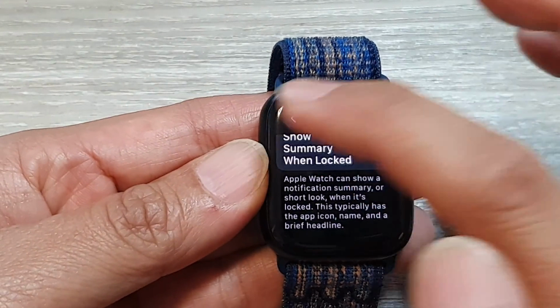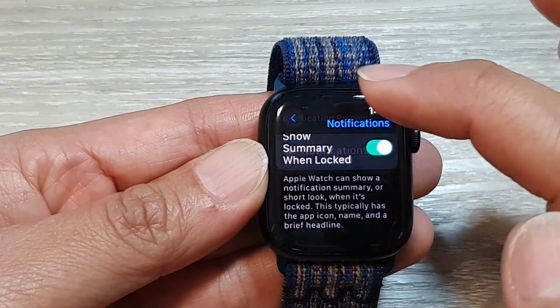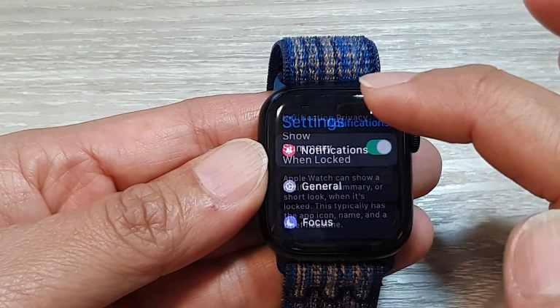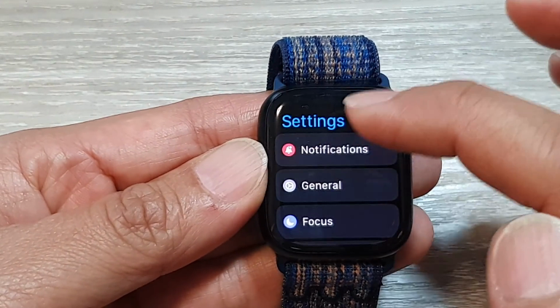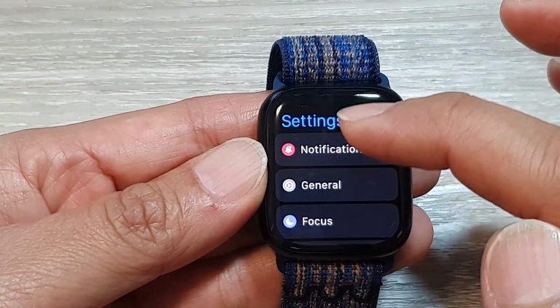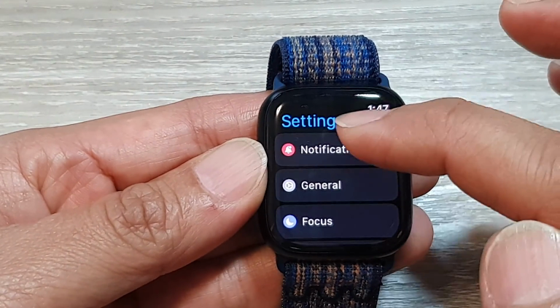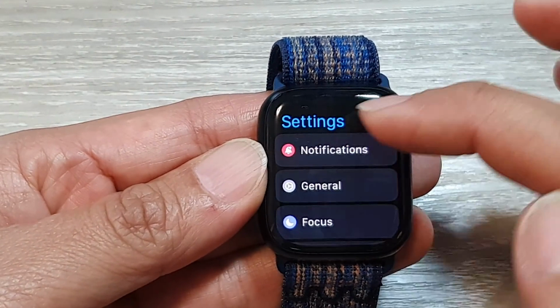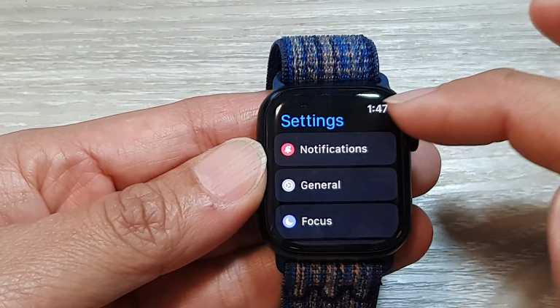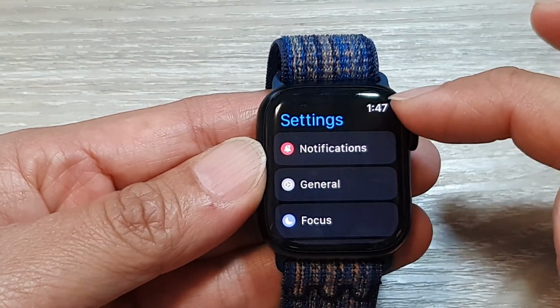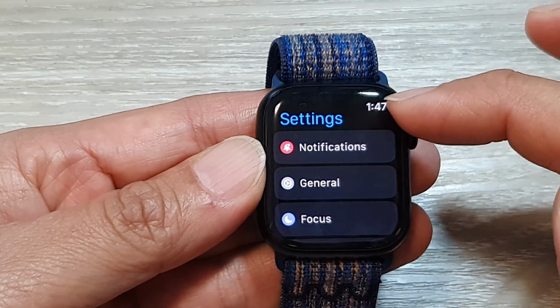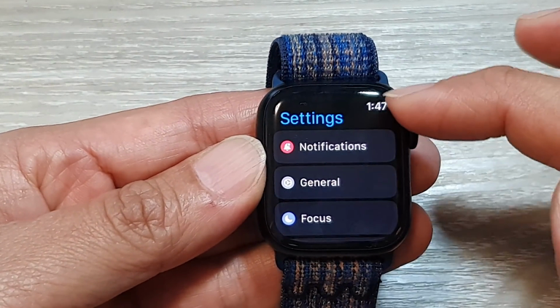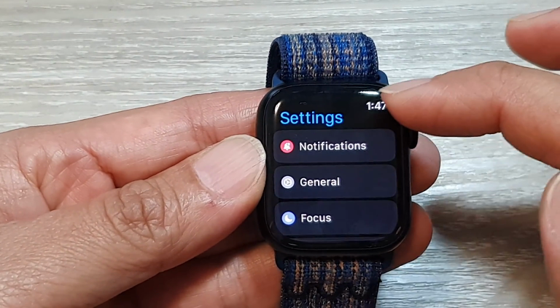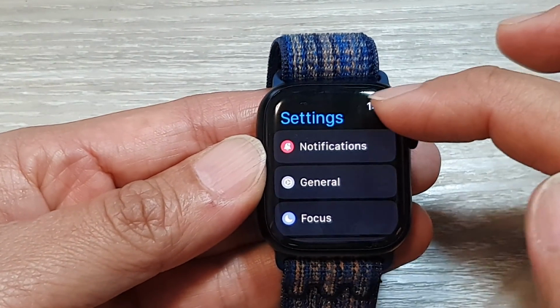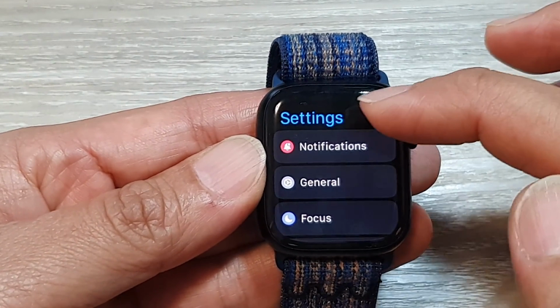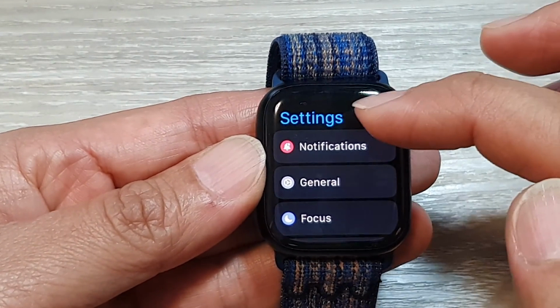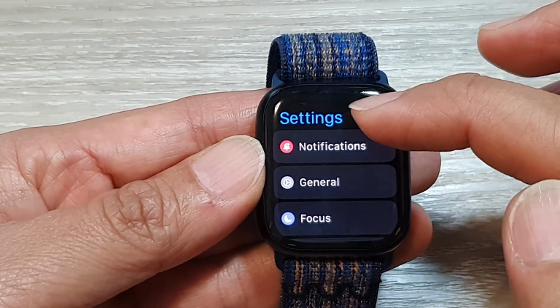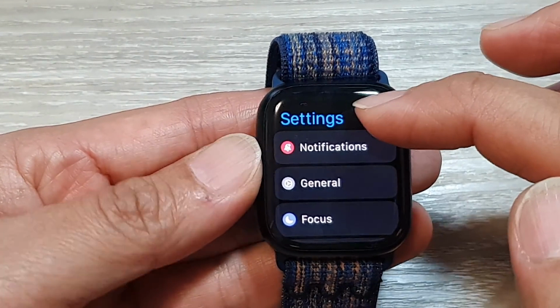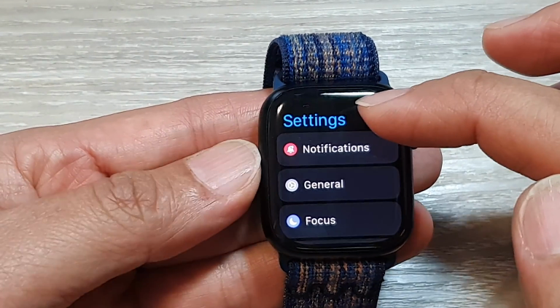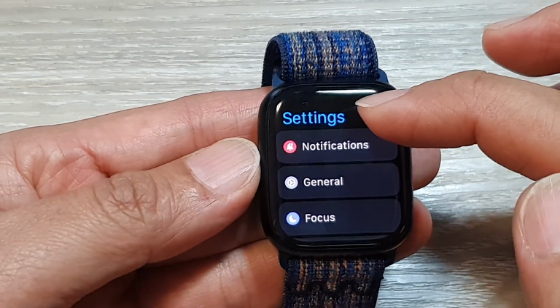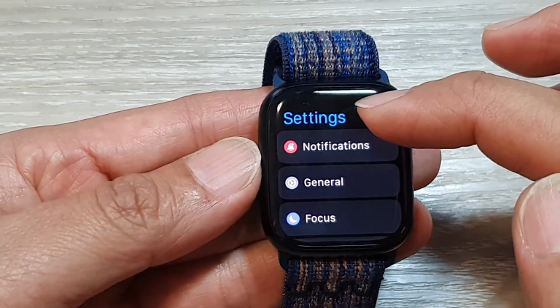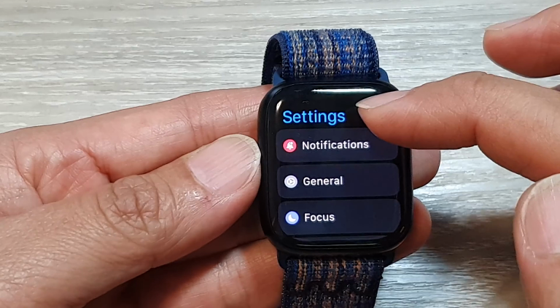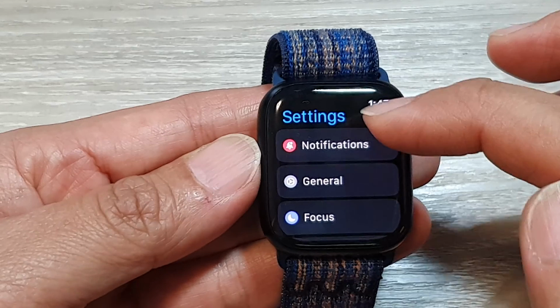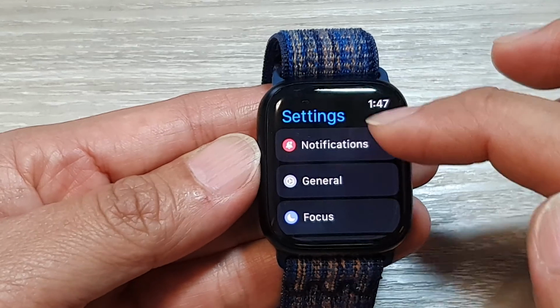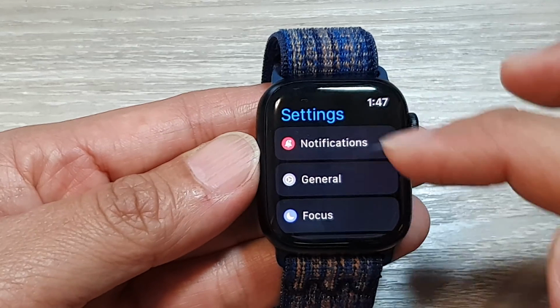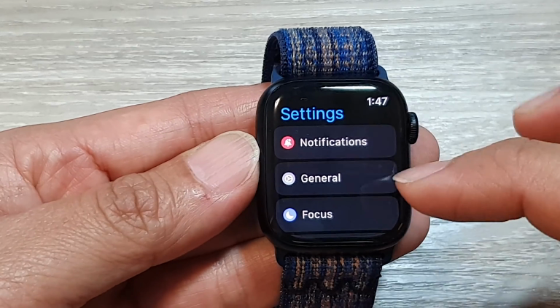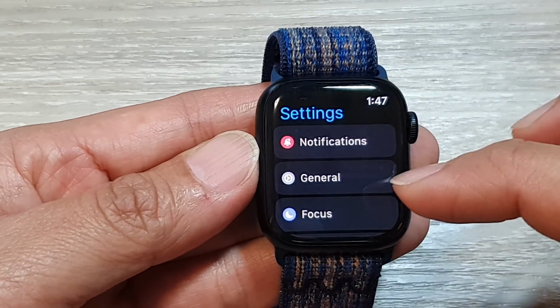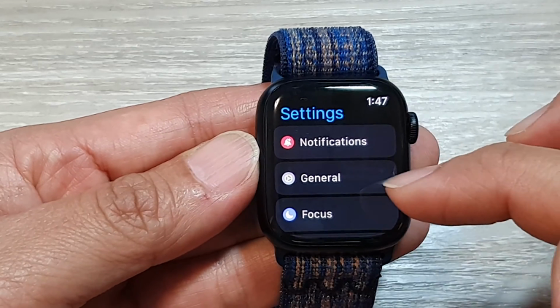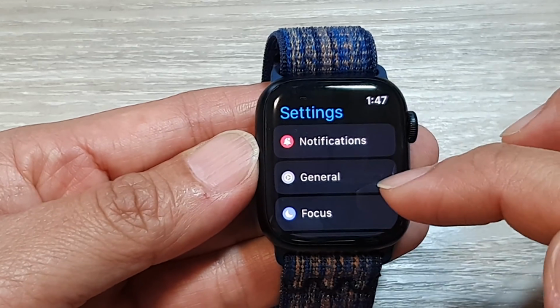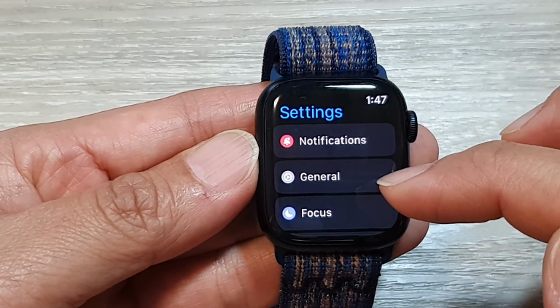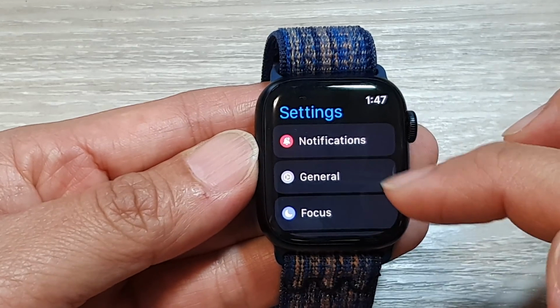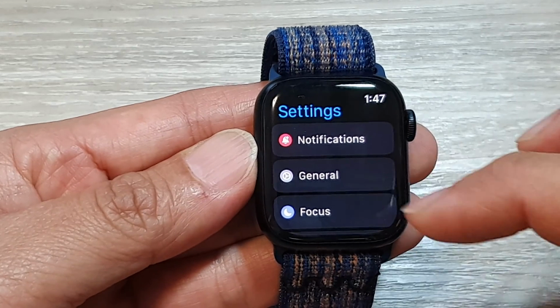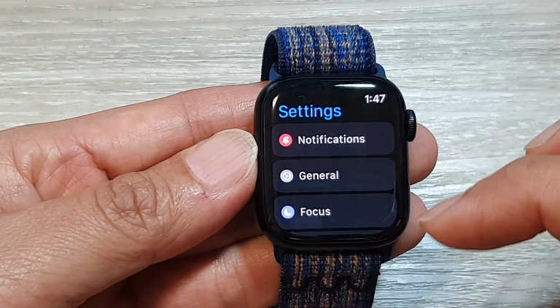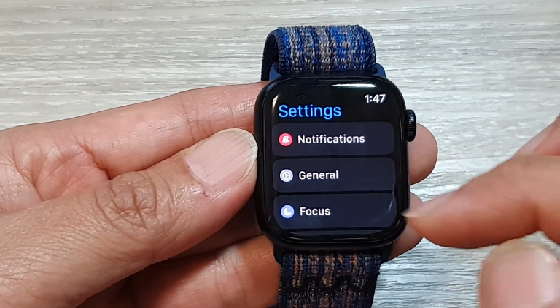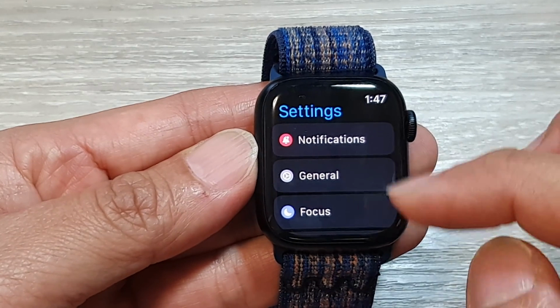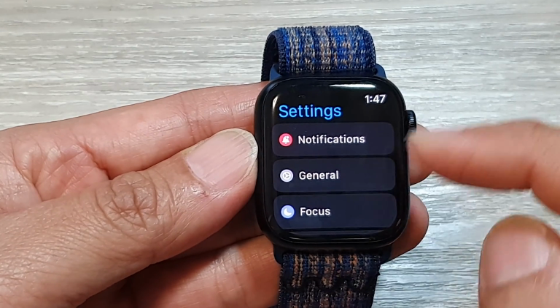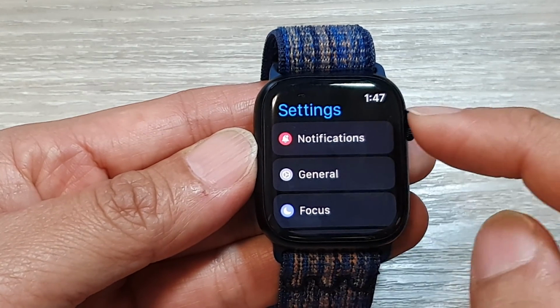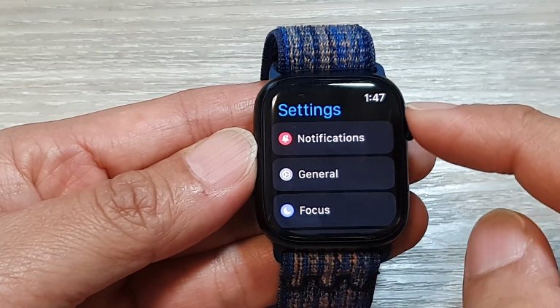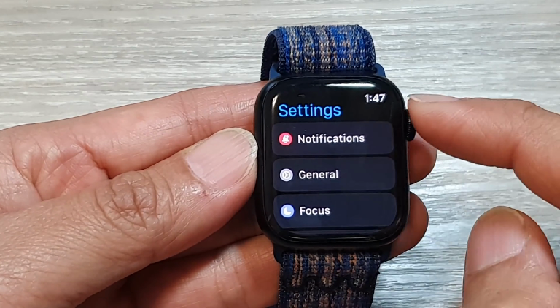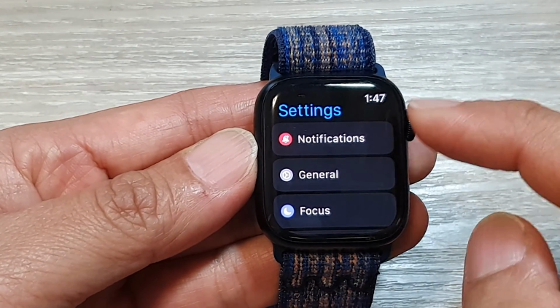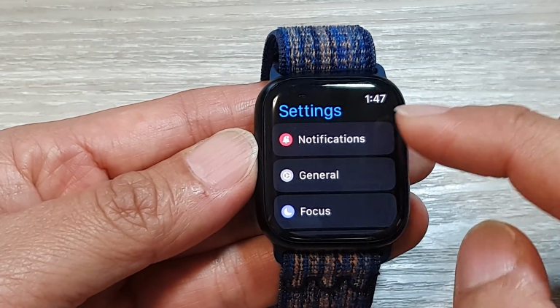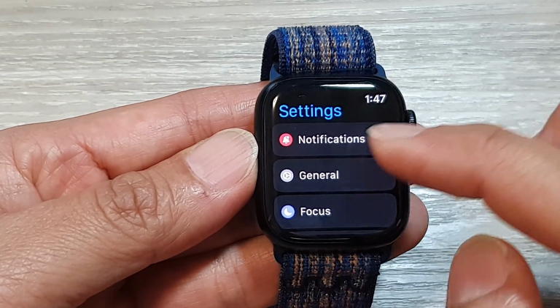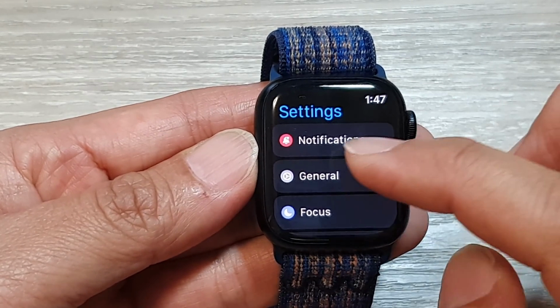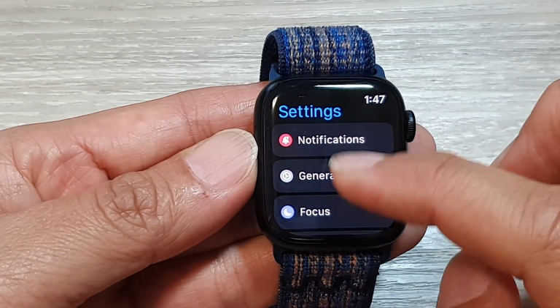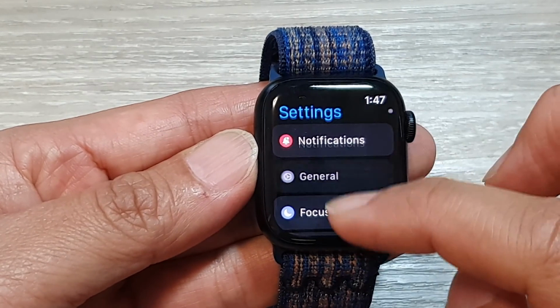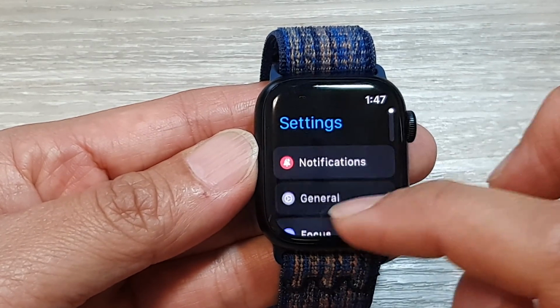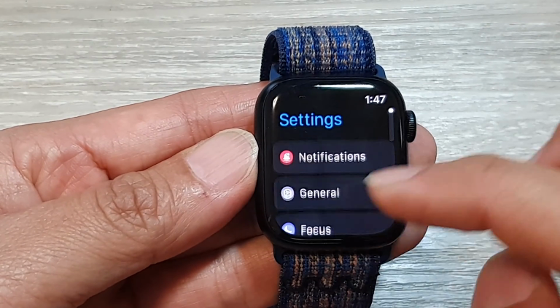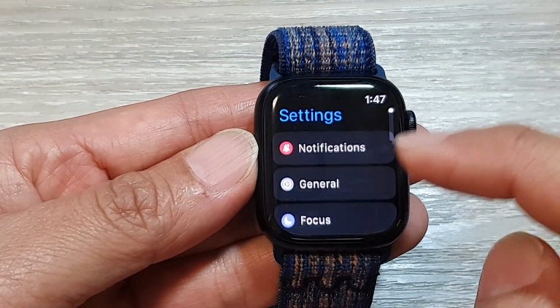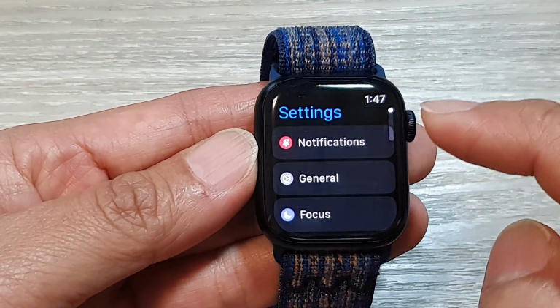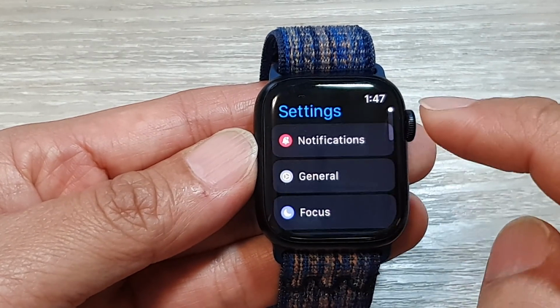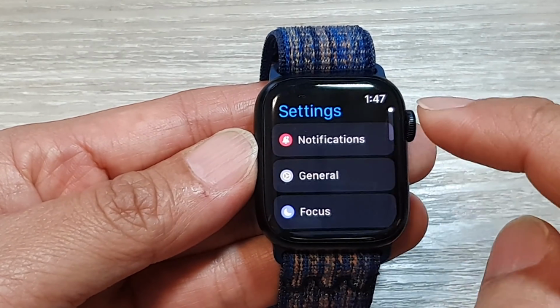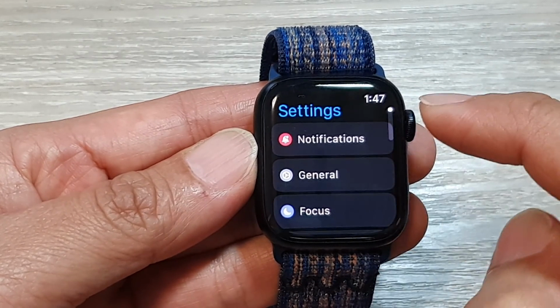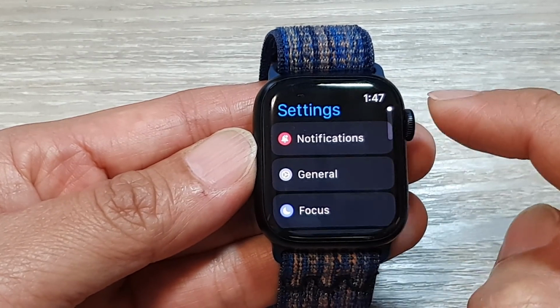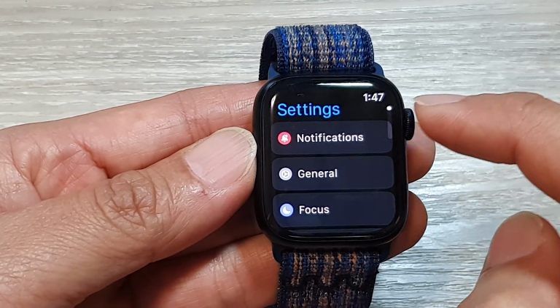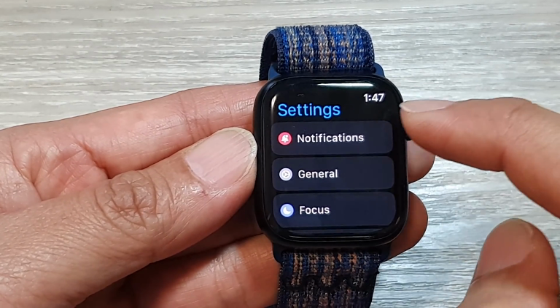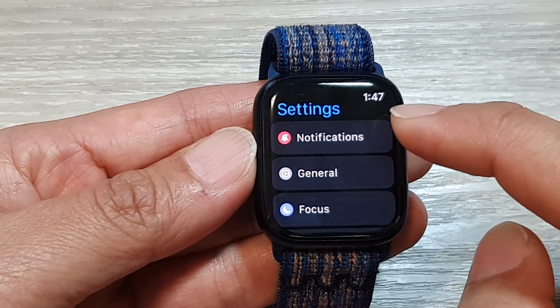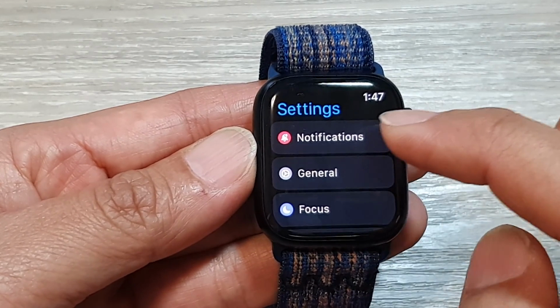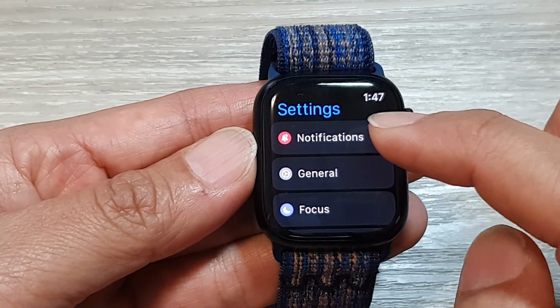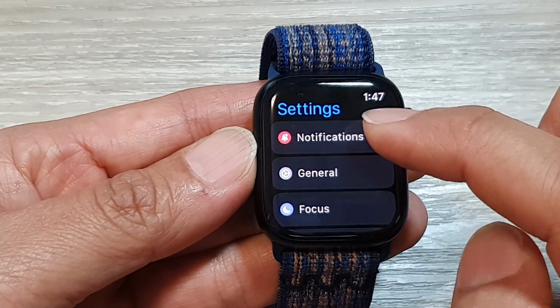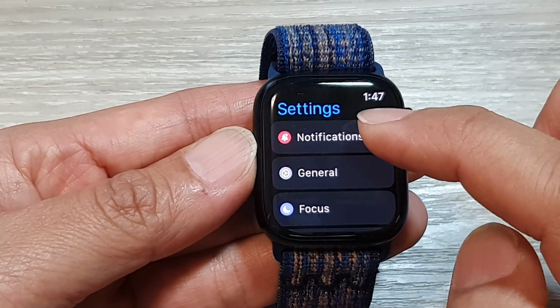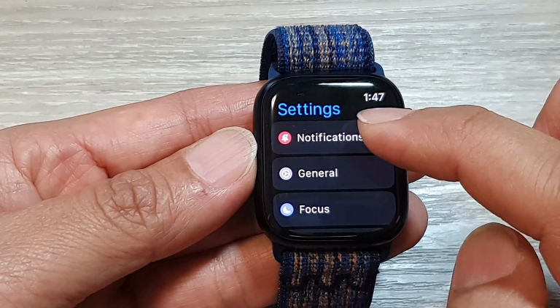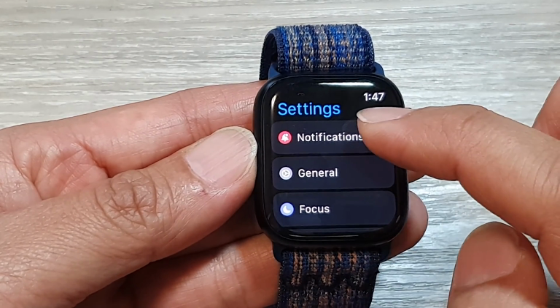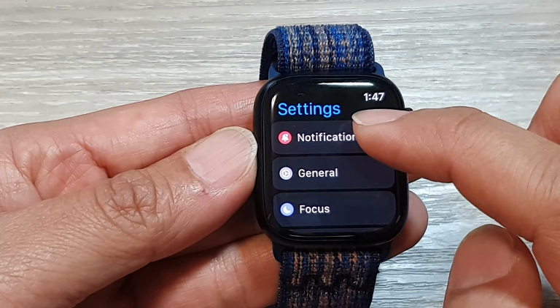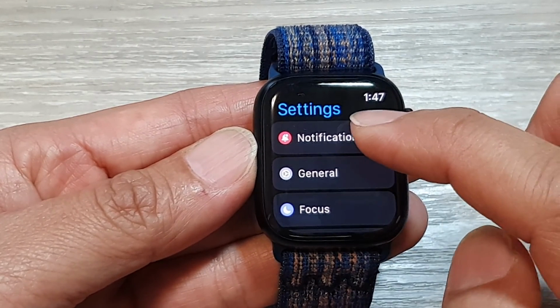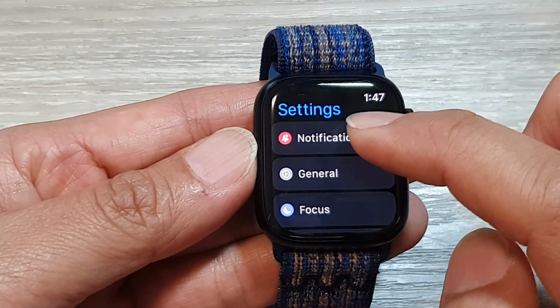Tap the back key to go back to the main Settings page. In here, scroll down and tap on Notifications.